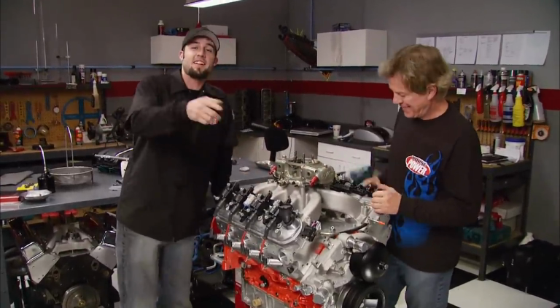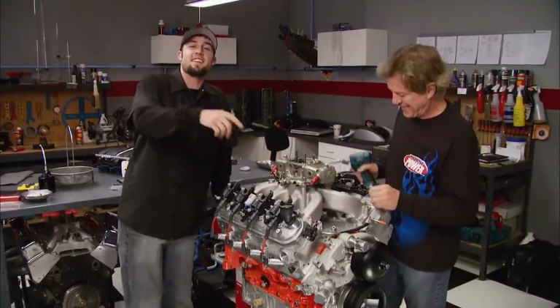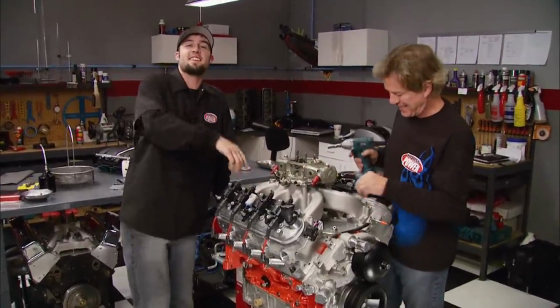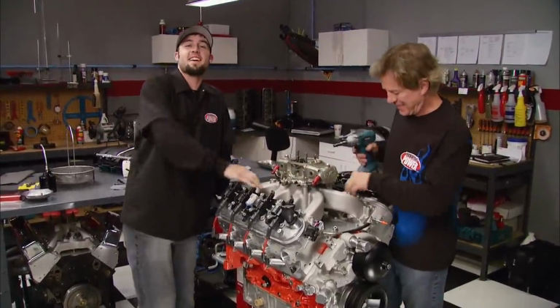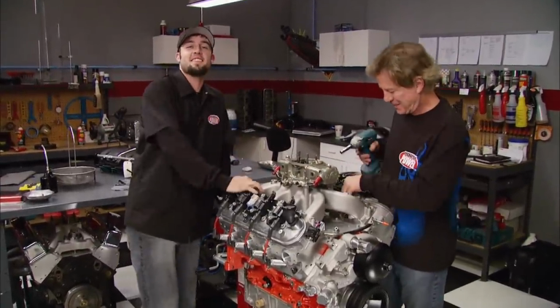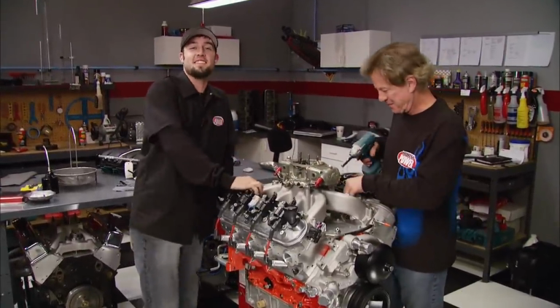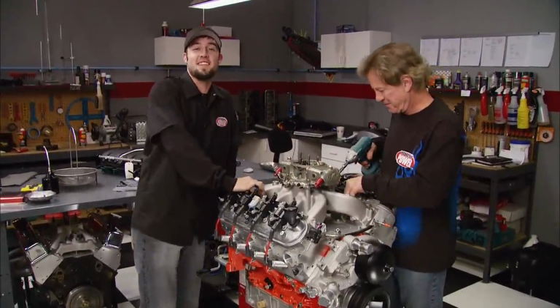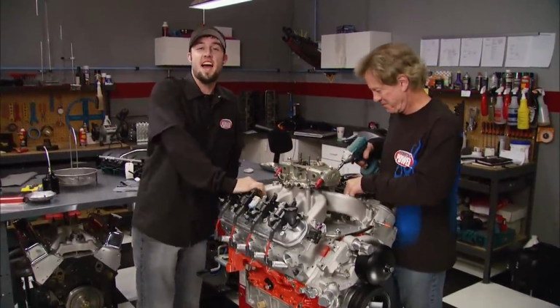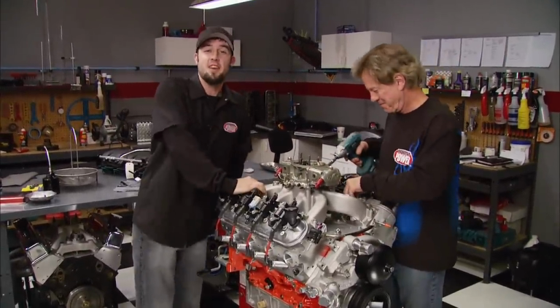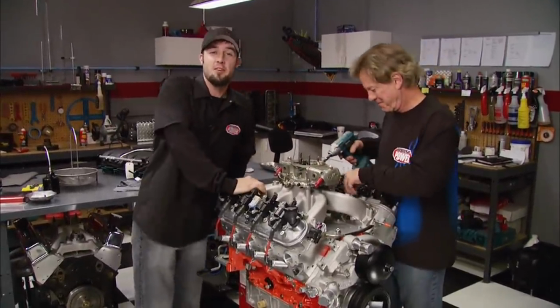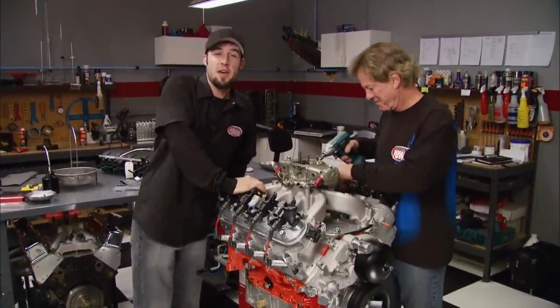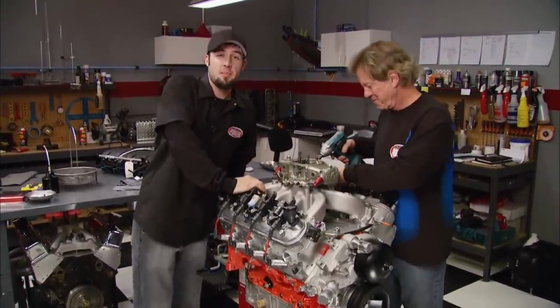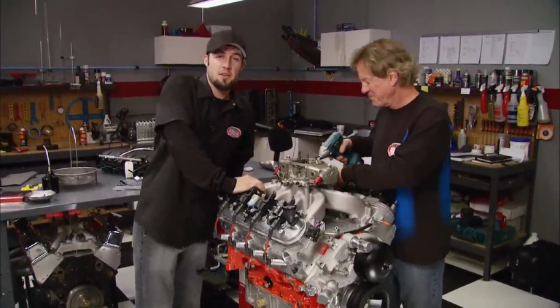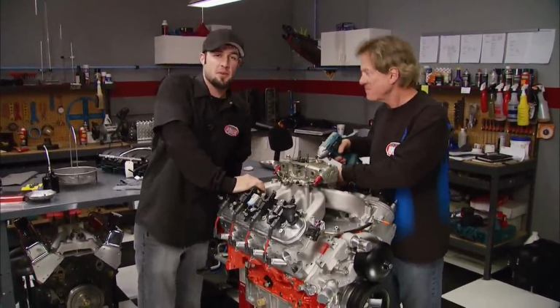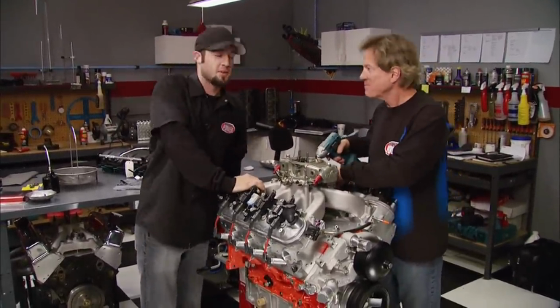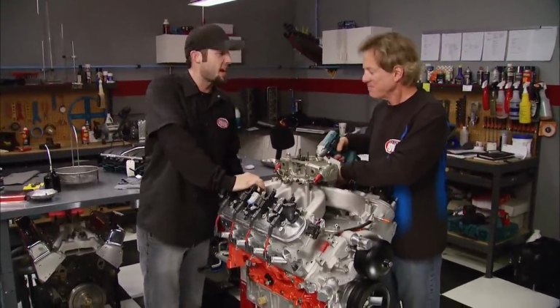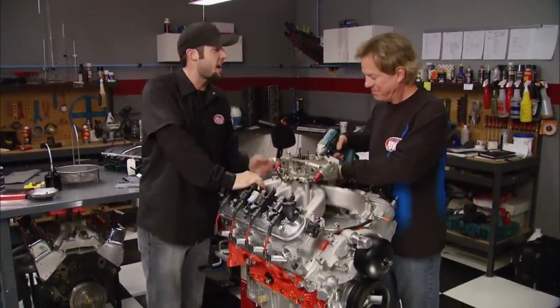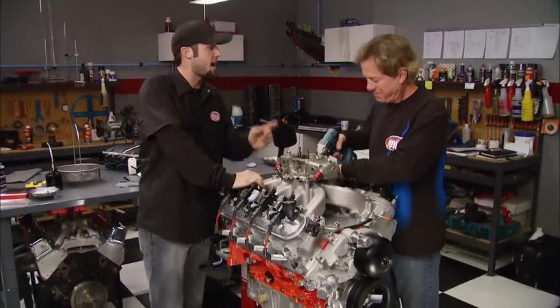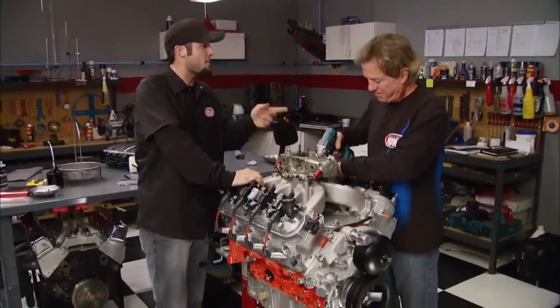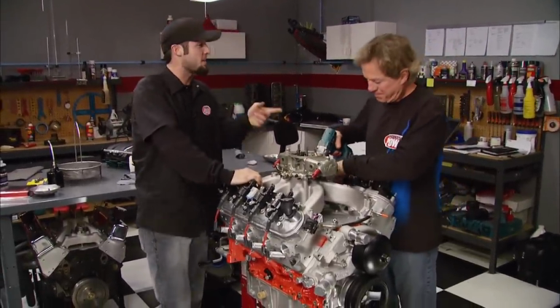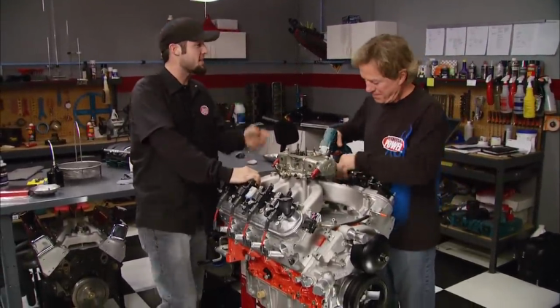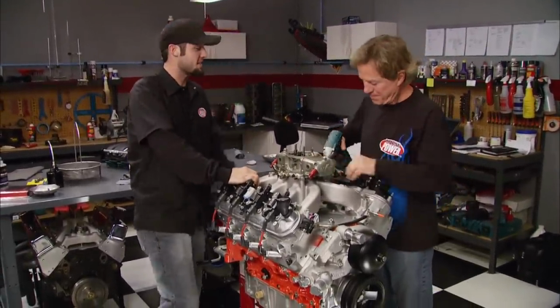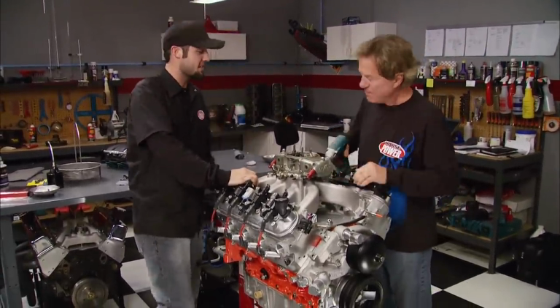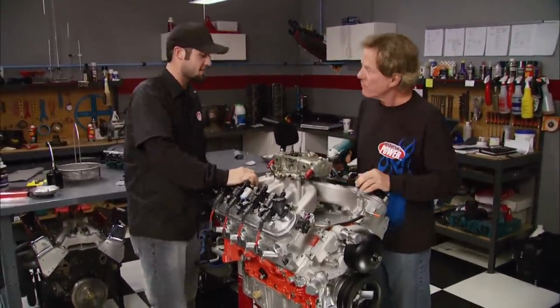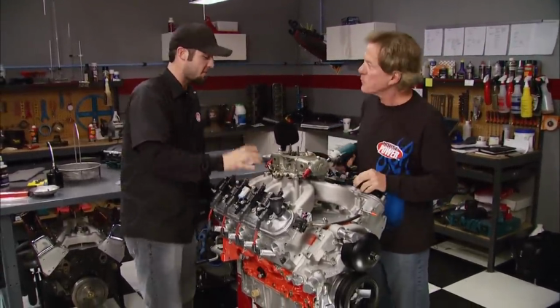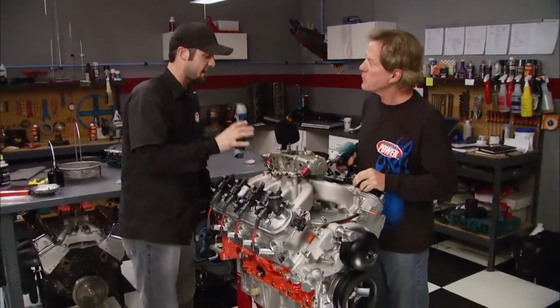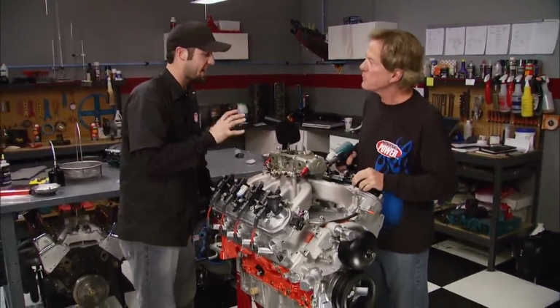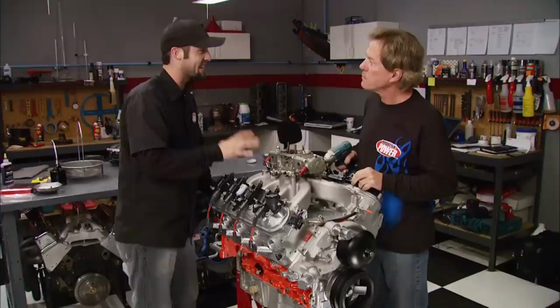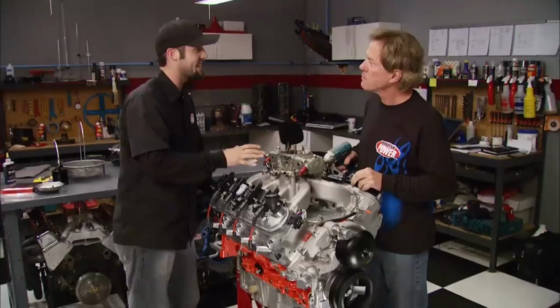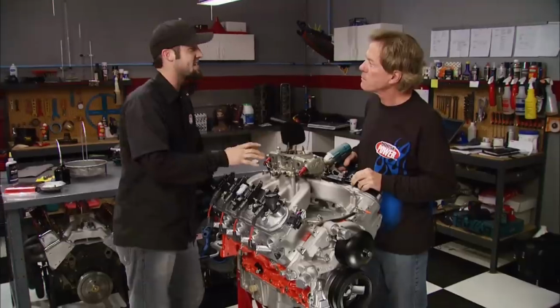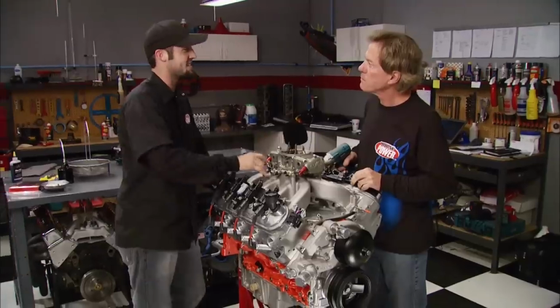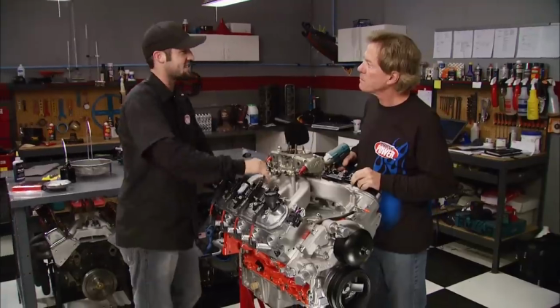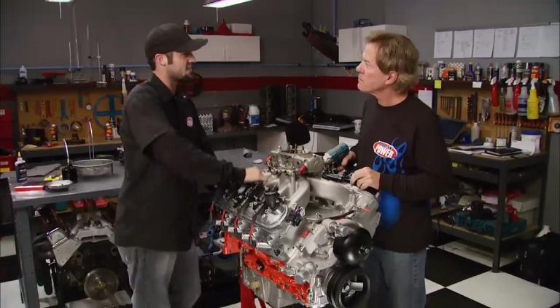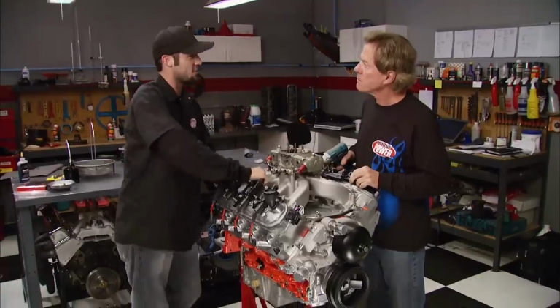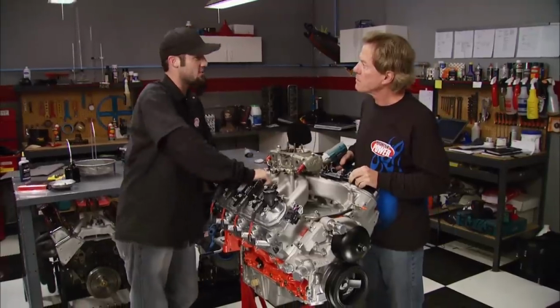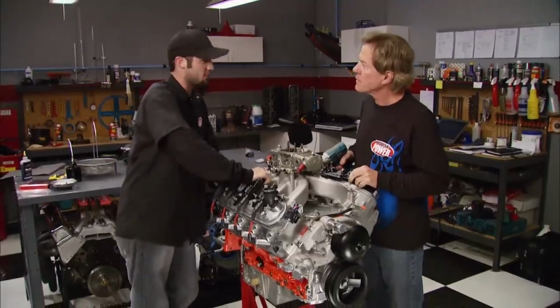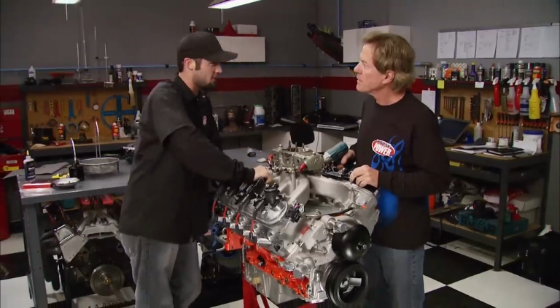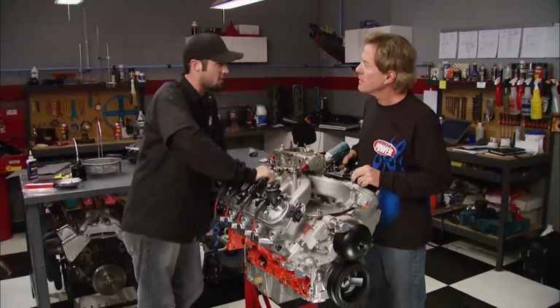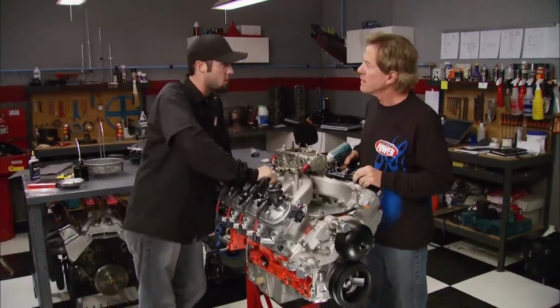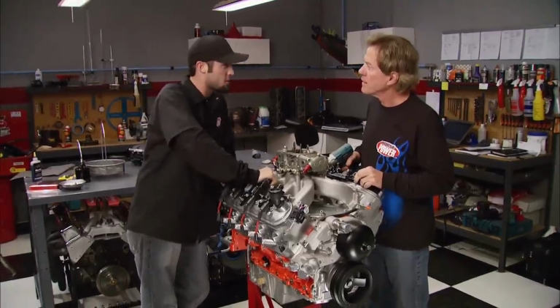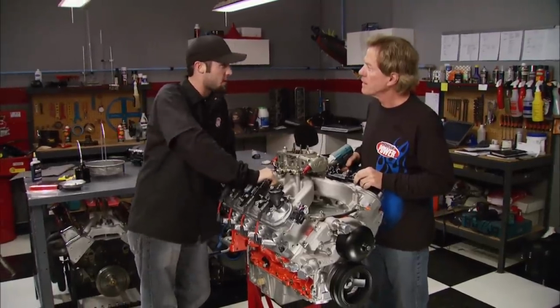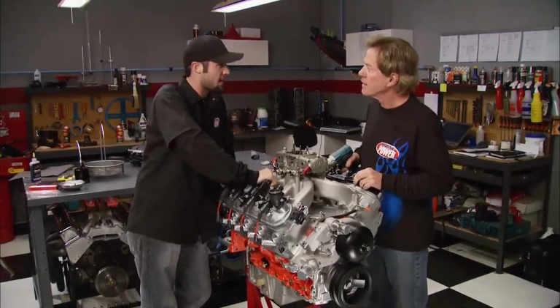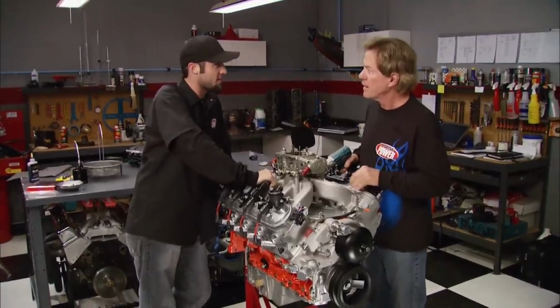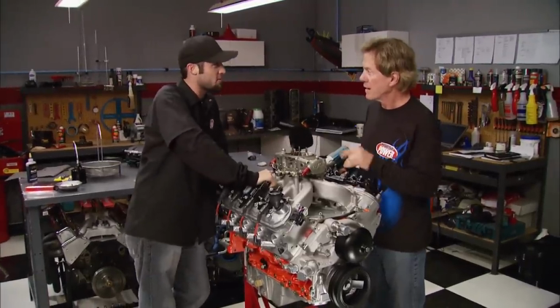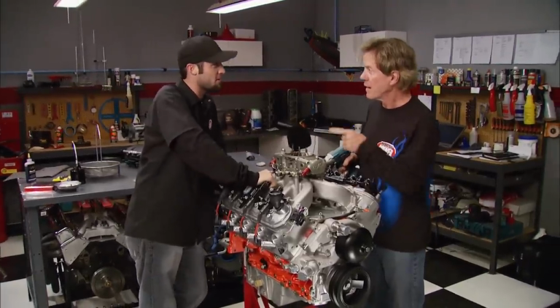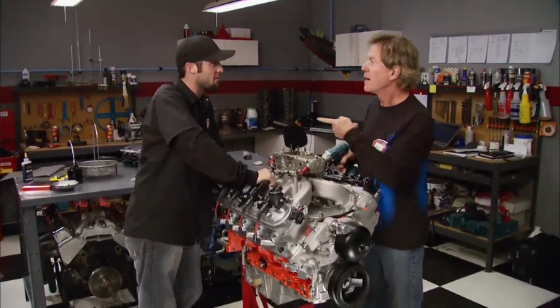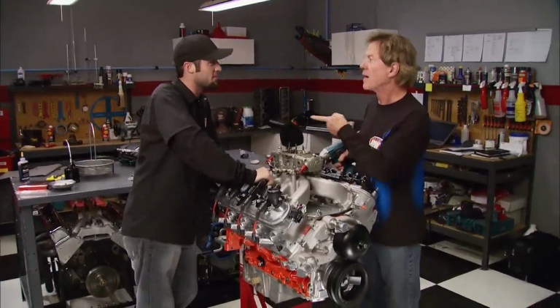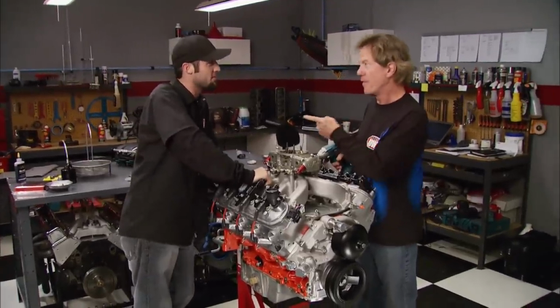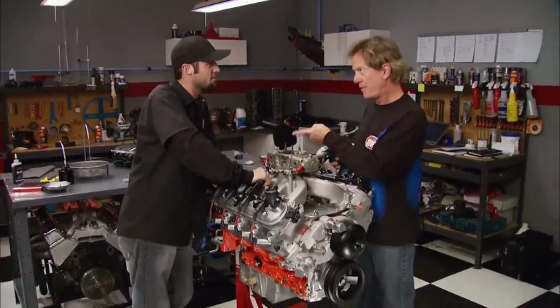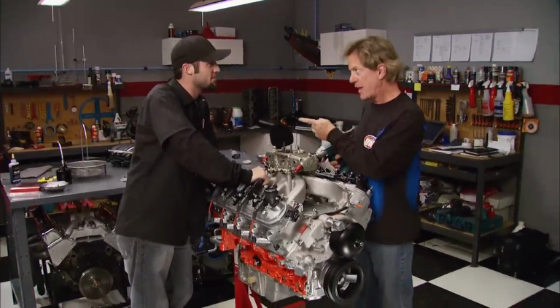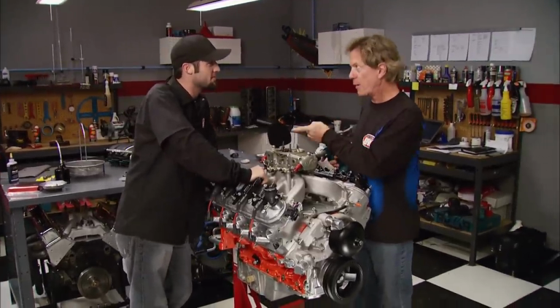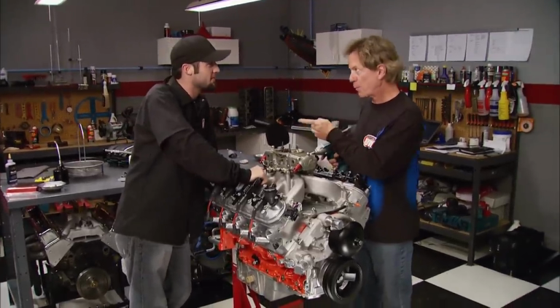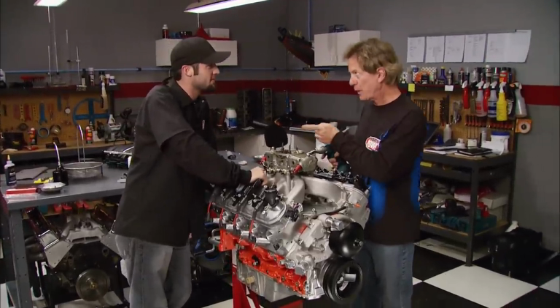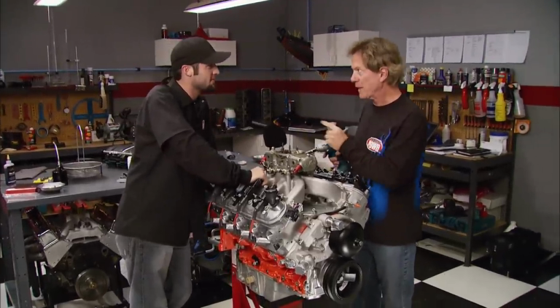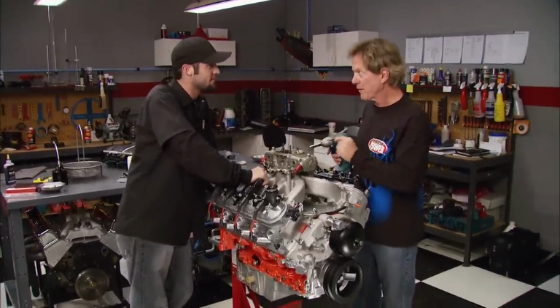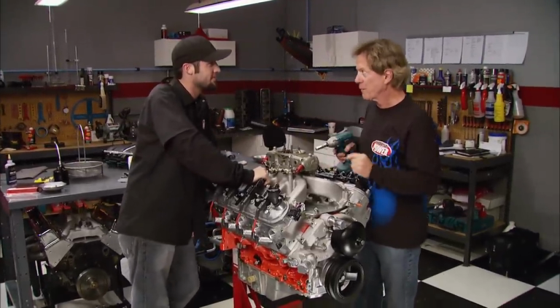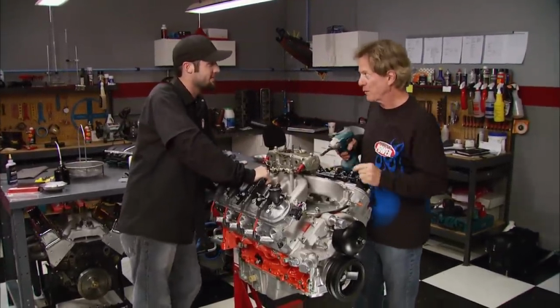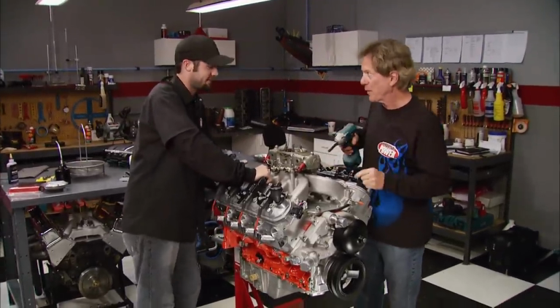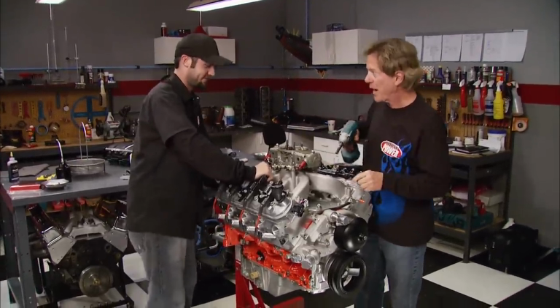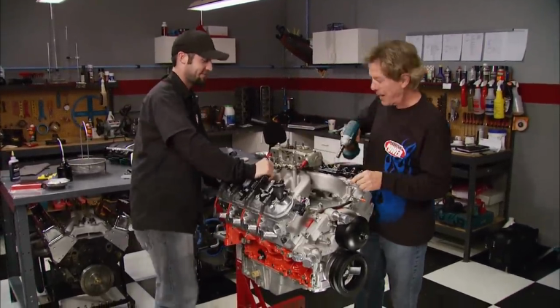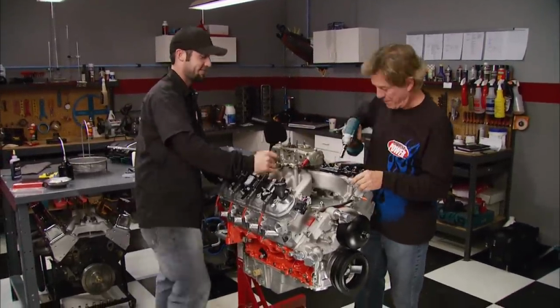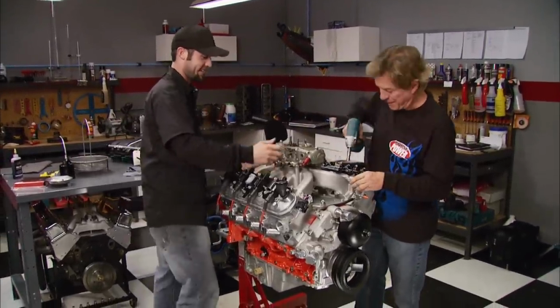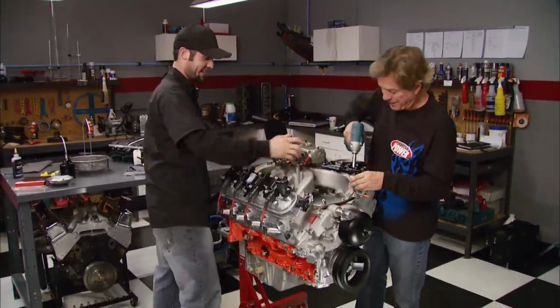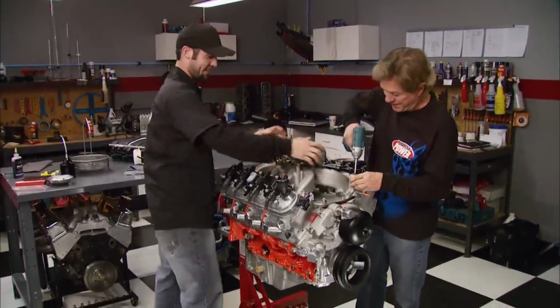The LSX's dyno debut — I bet this thing's going to make at least 650 horsepower on the pump. That would be living up to the hype.